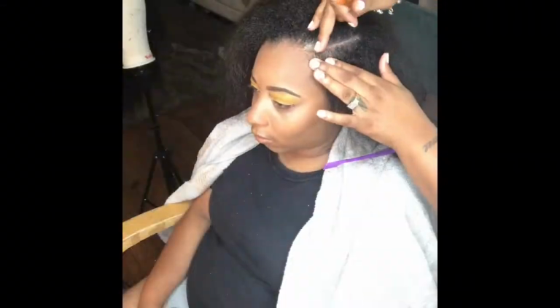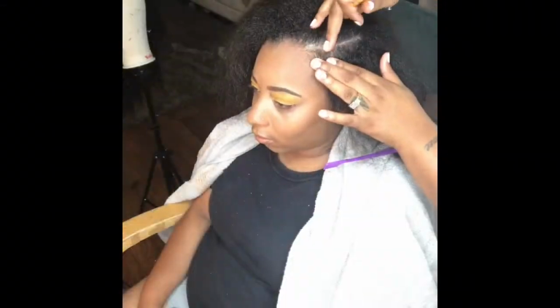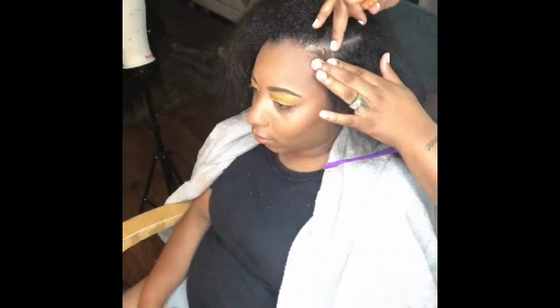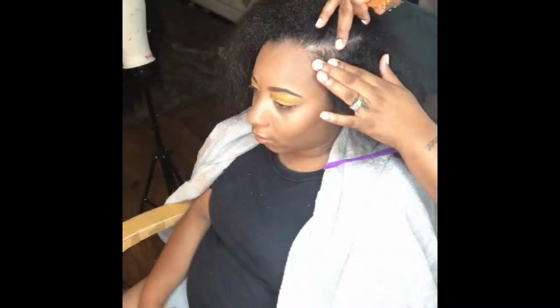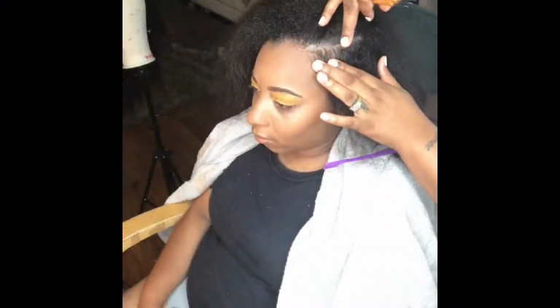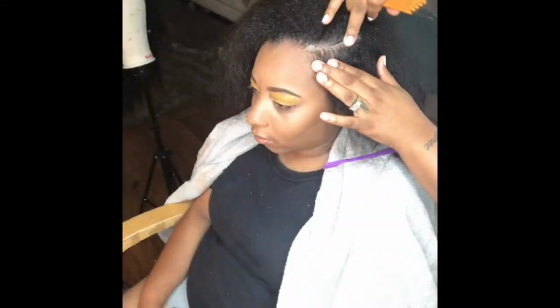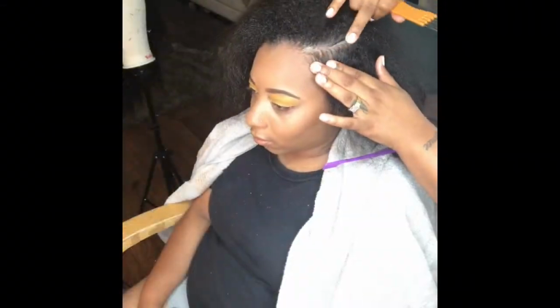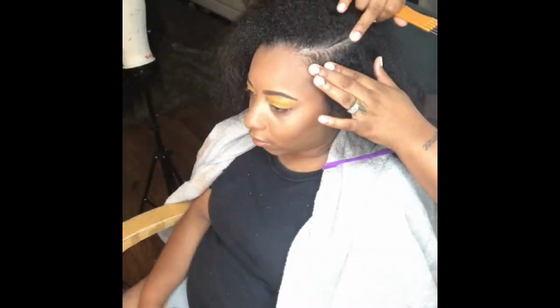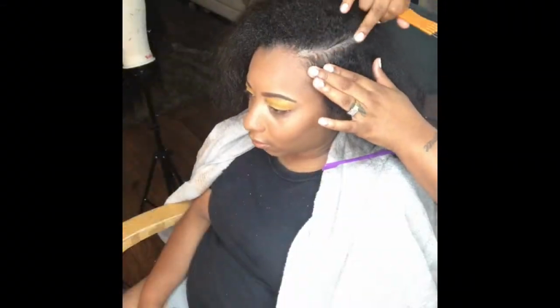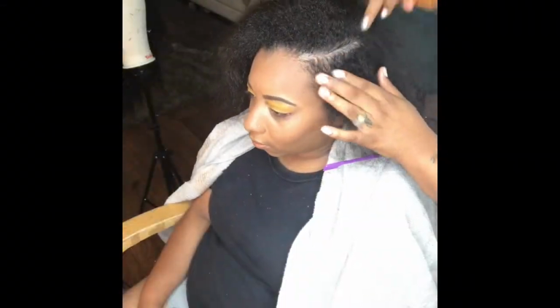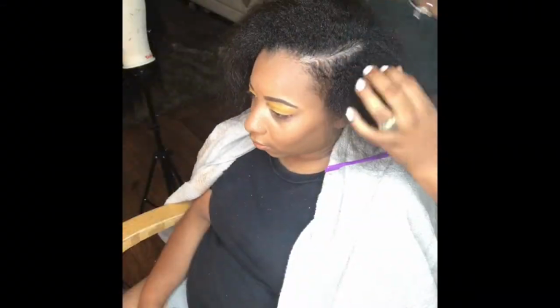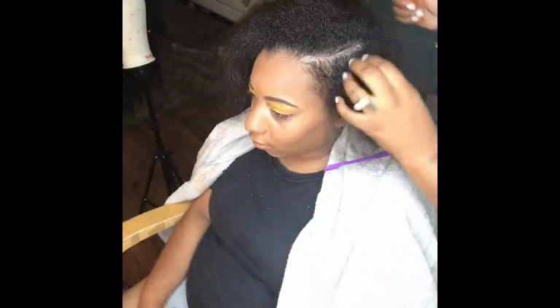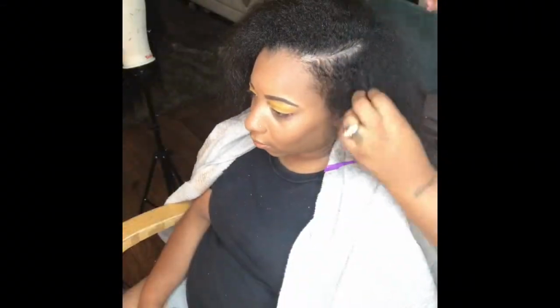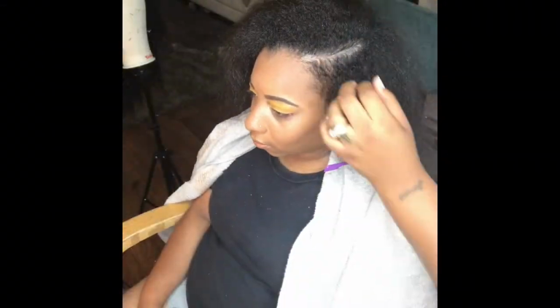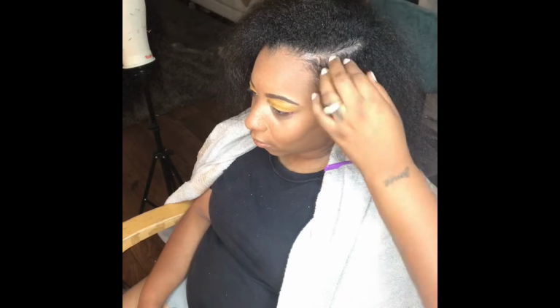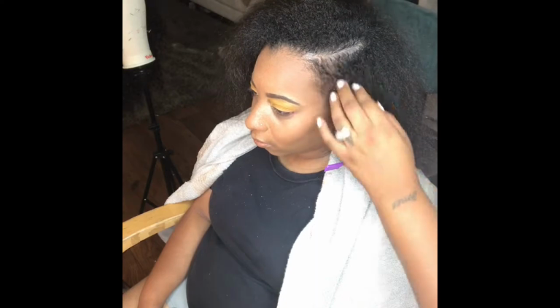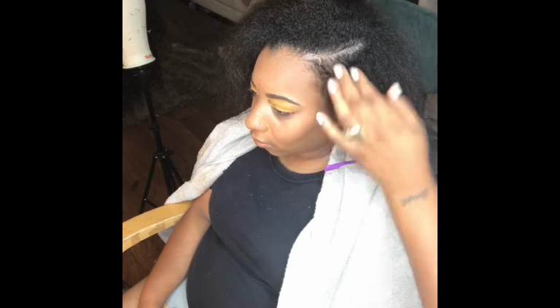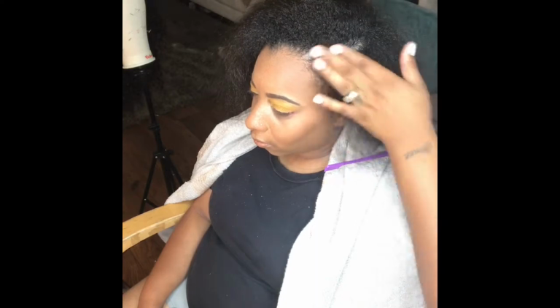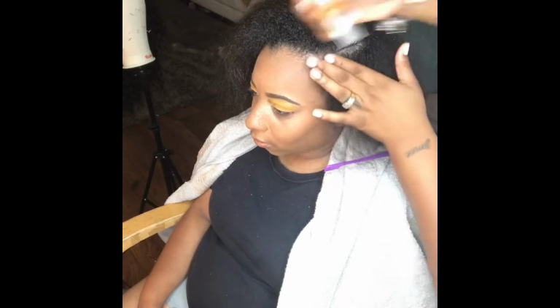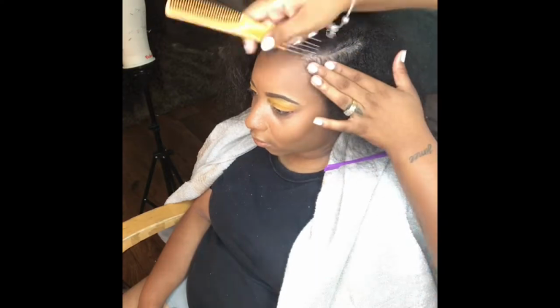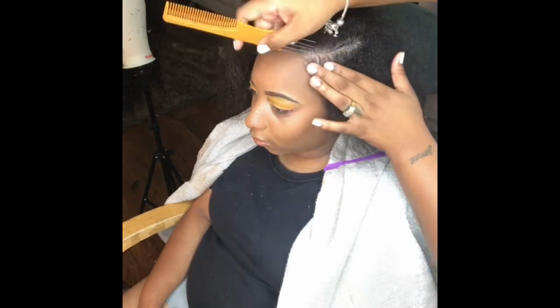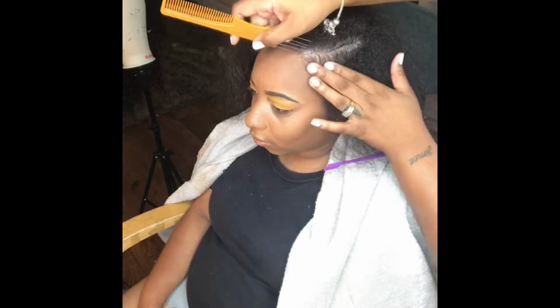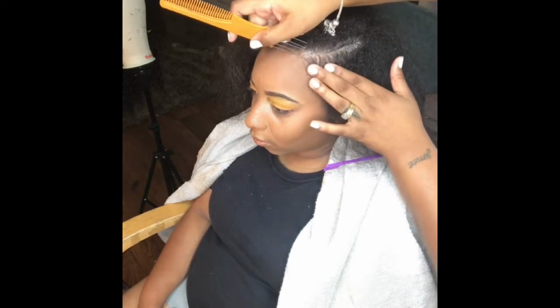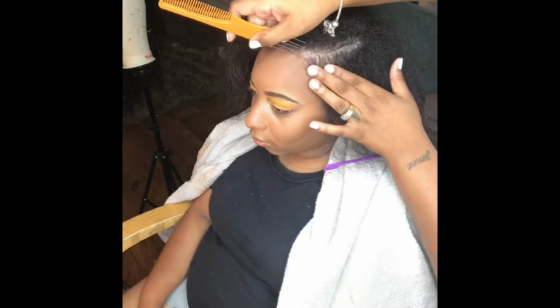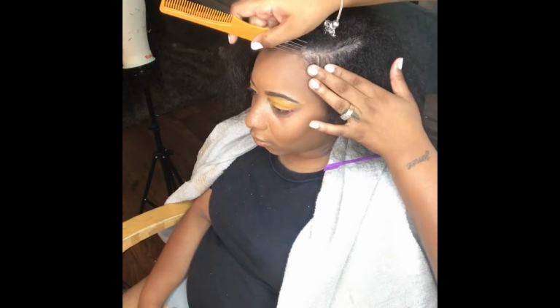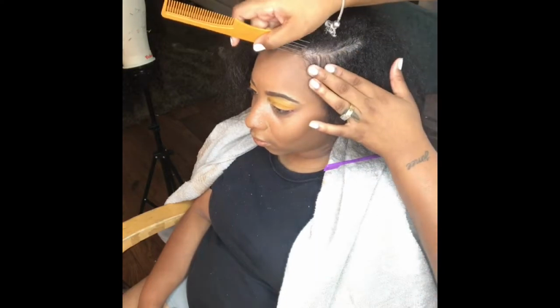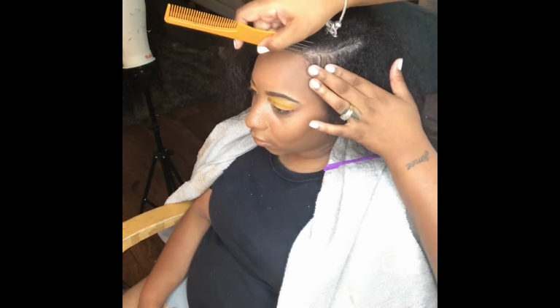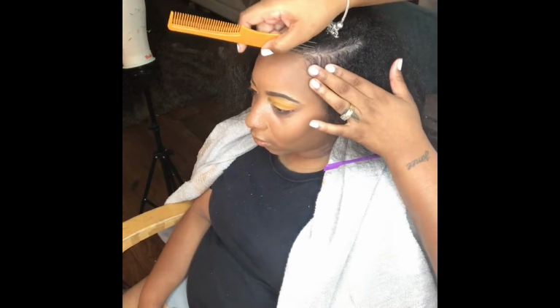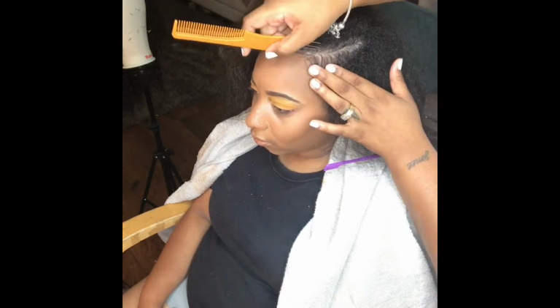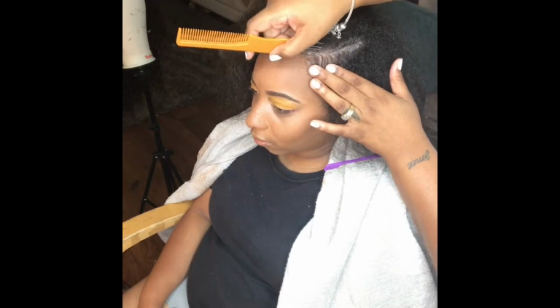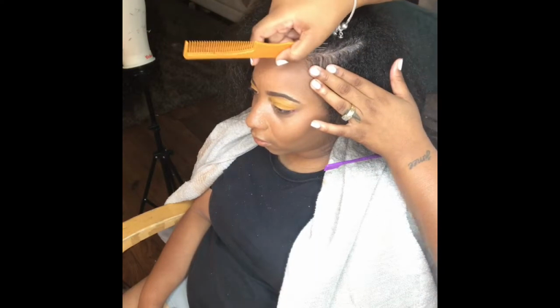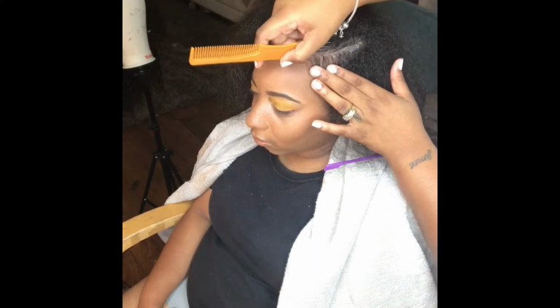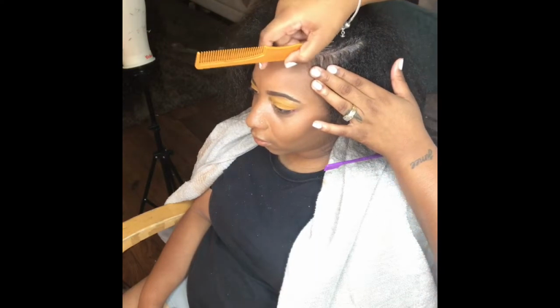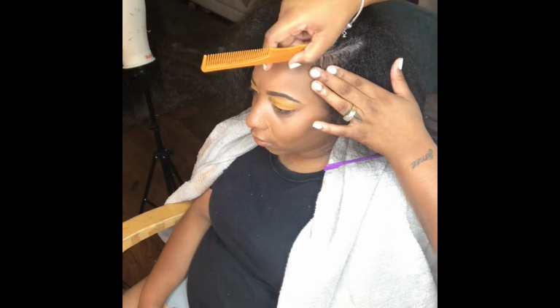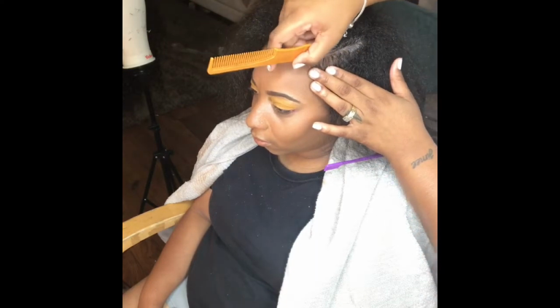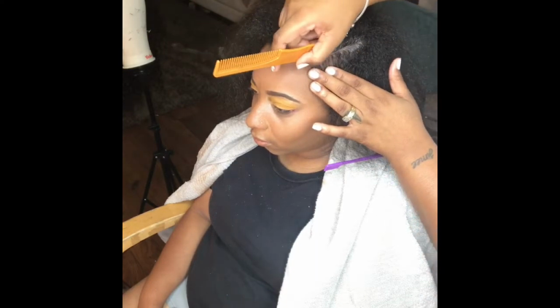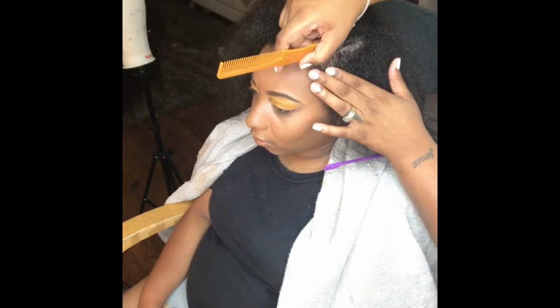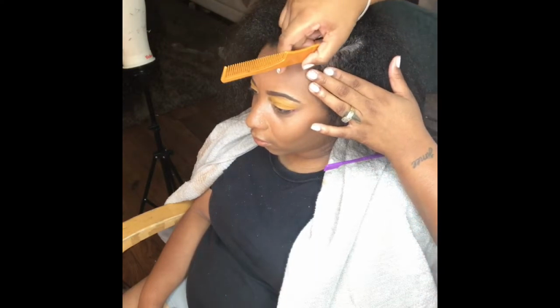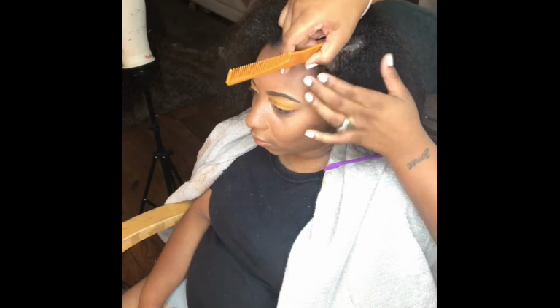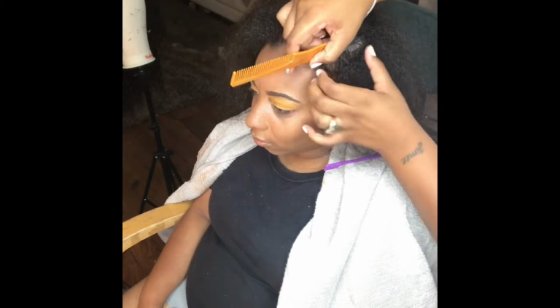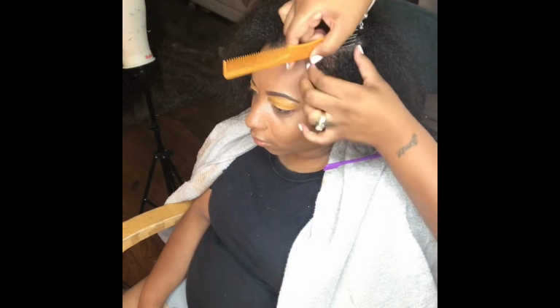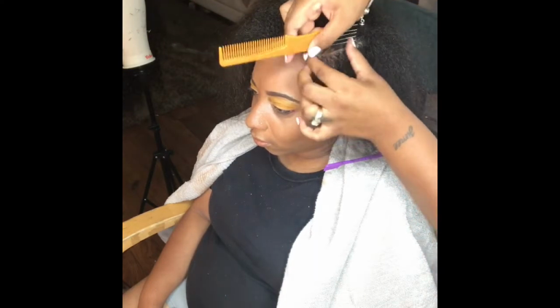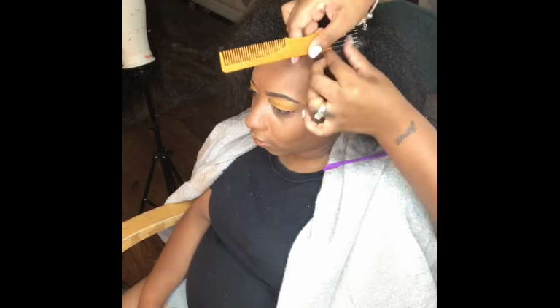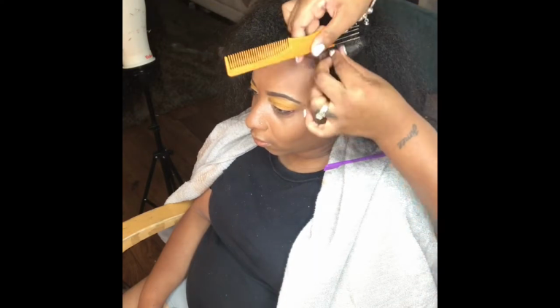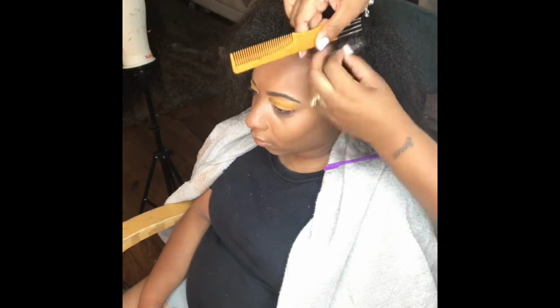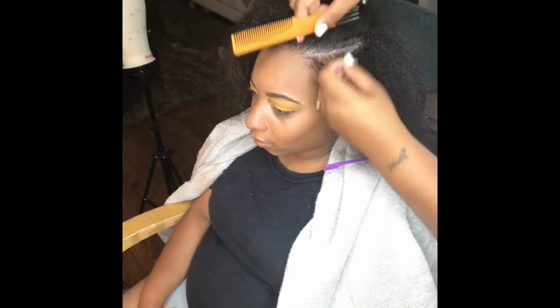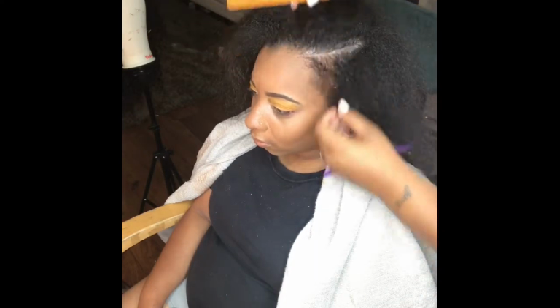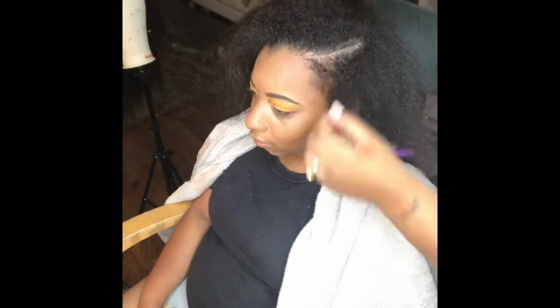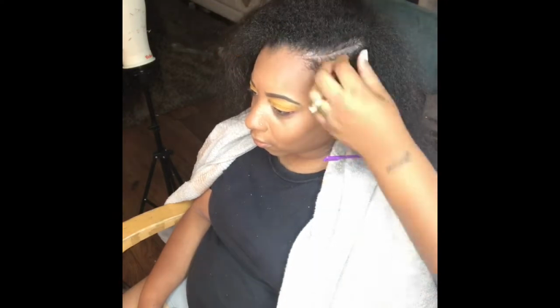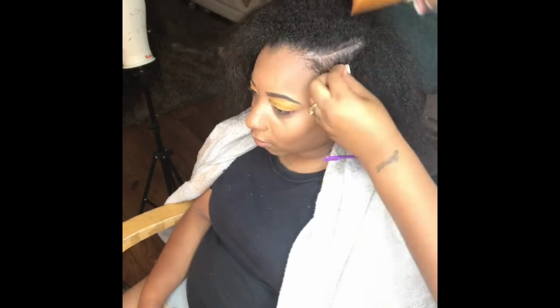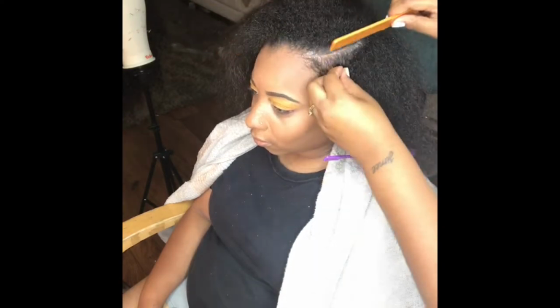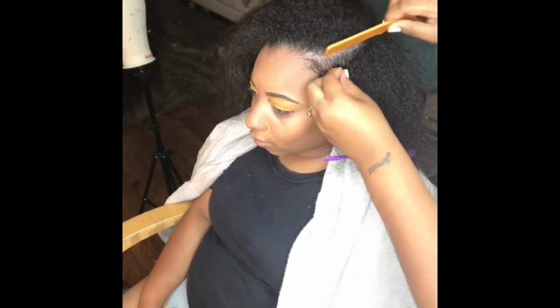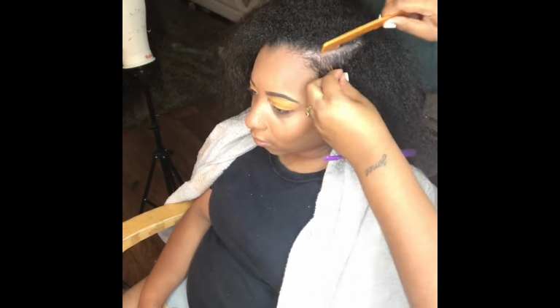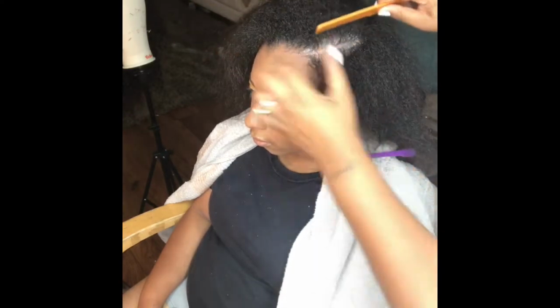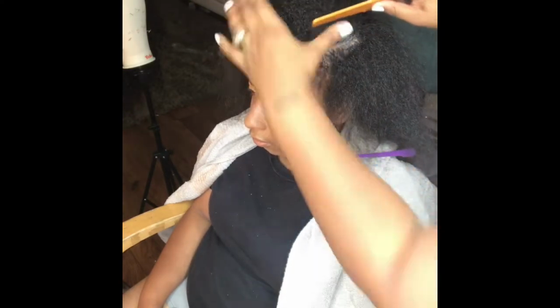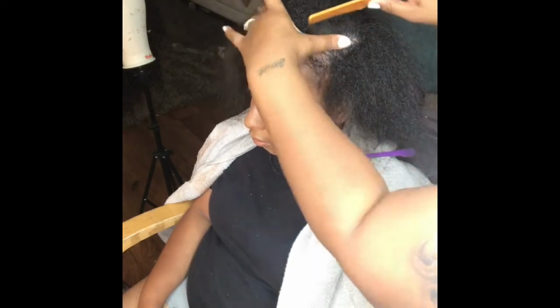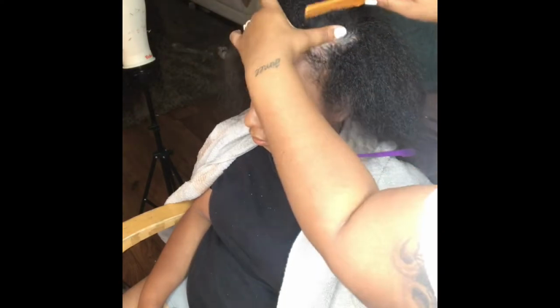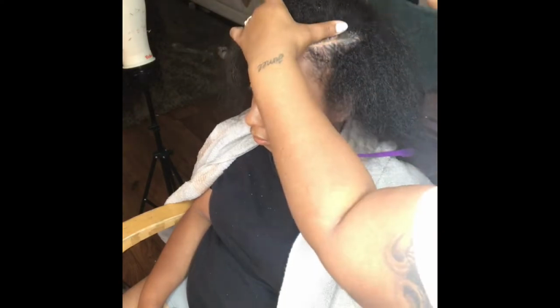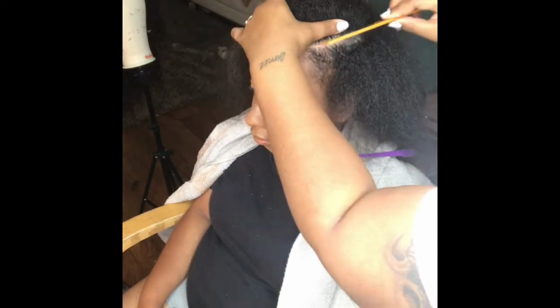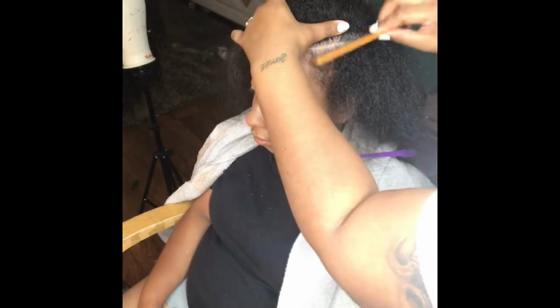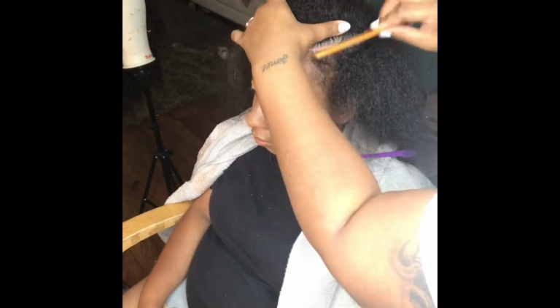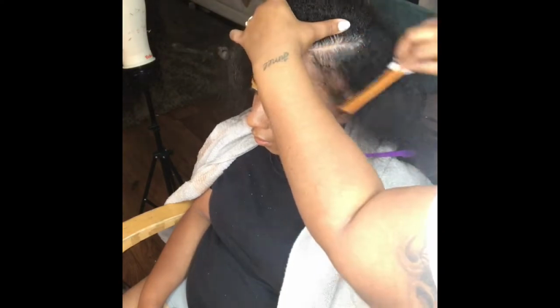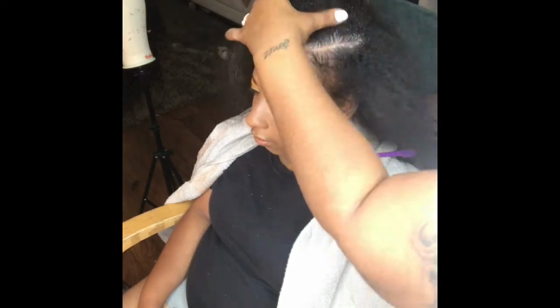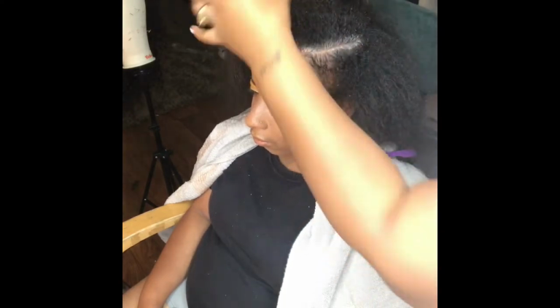Hey y'all, so today we're going to be doing a tutorial on how to get a sleek ponytail.